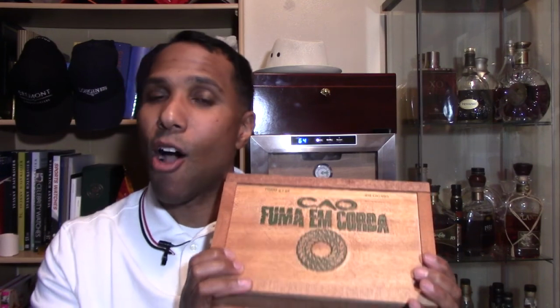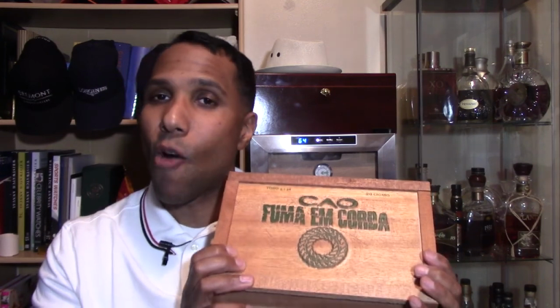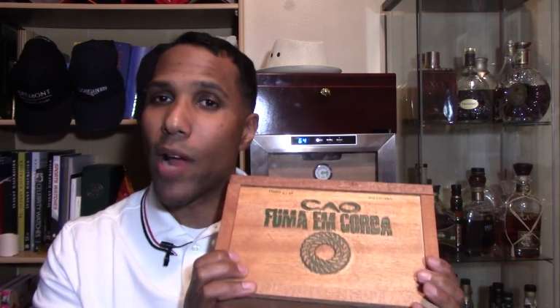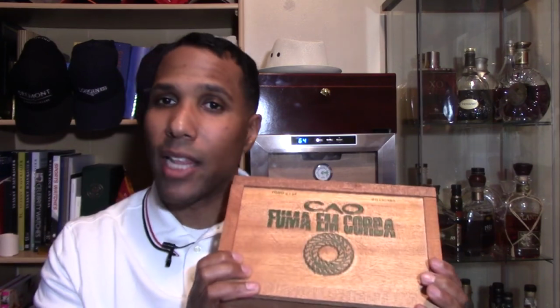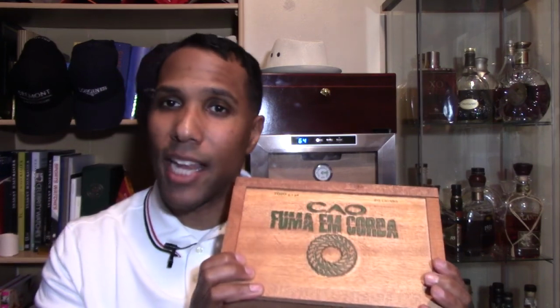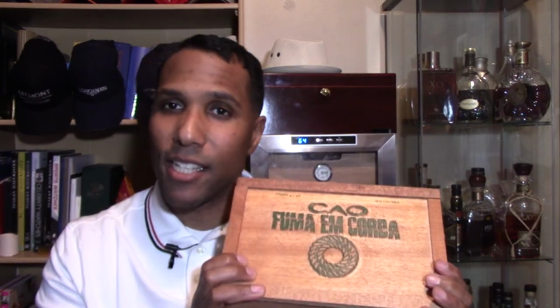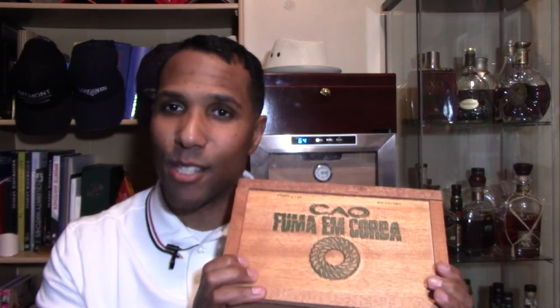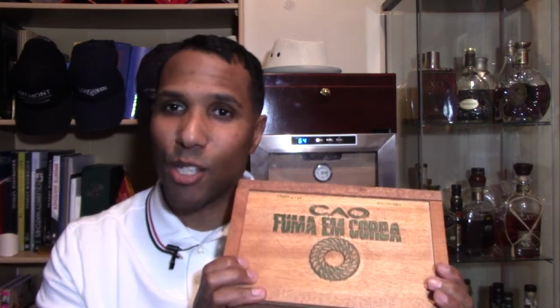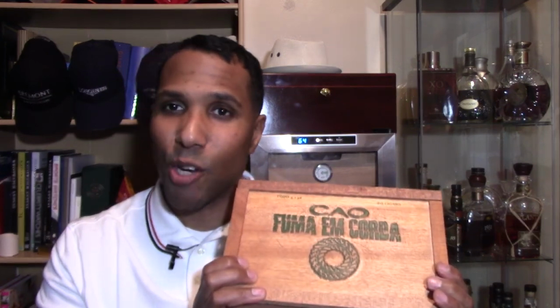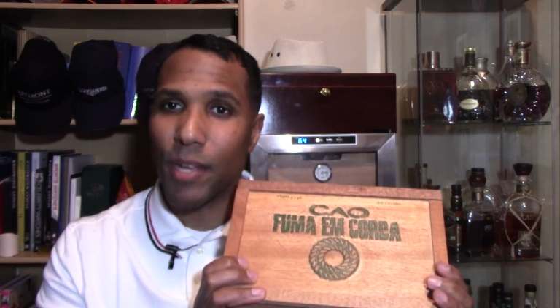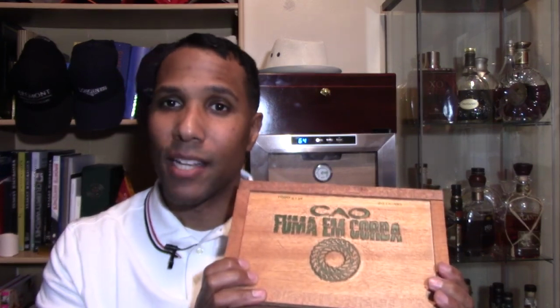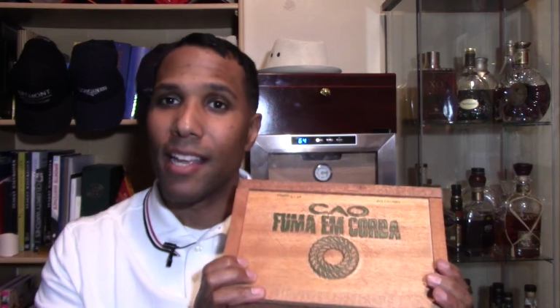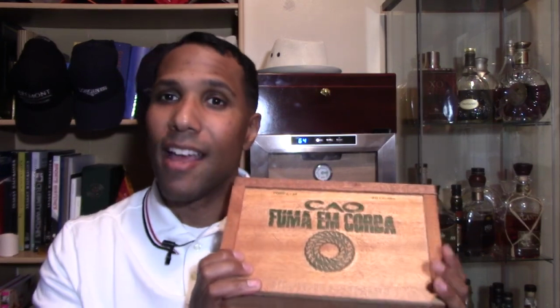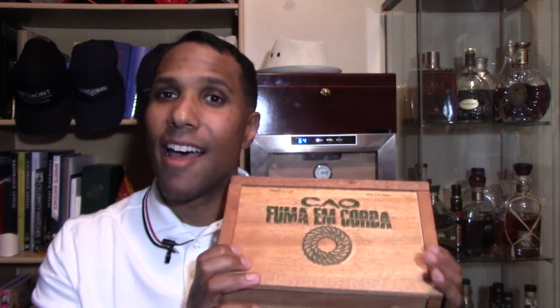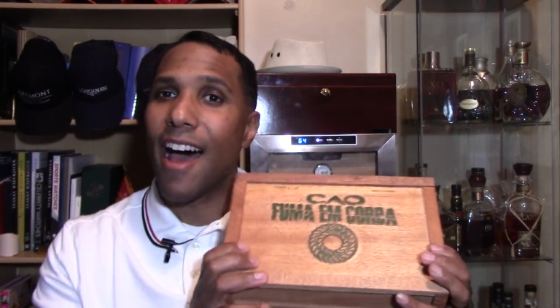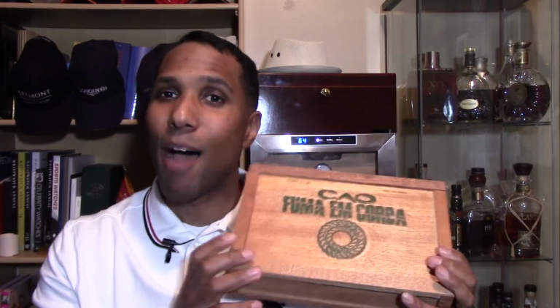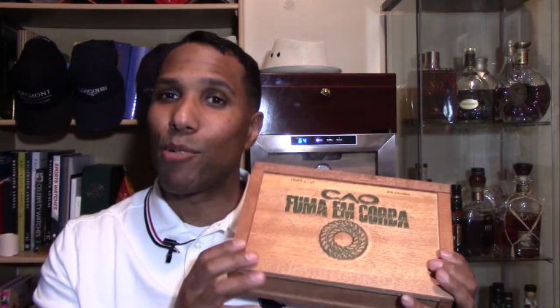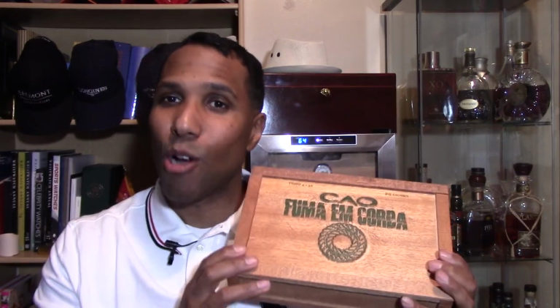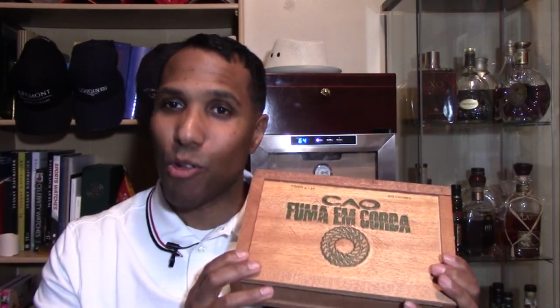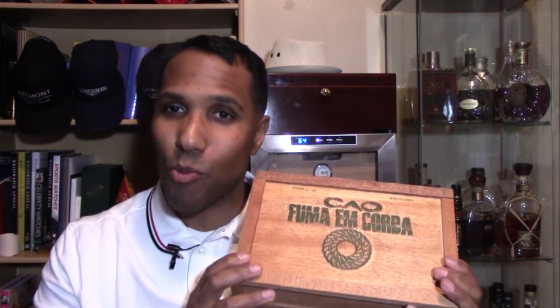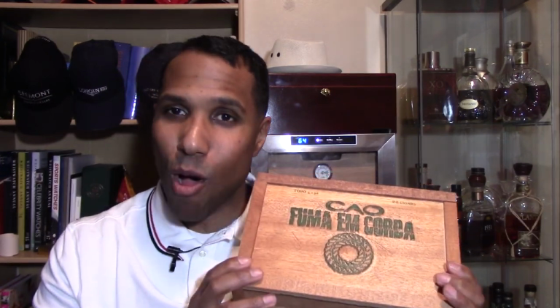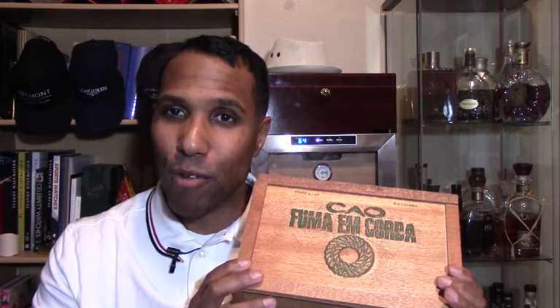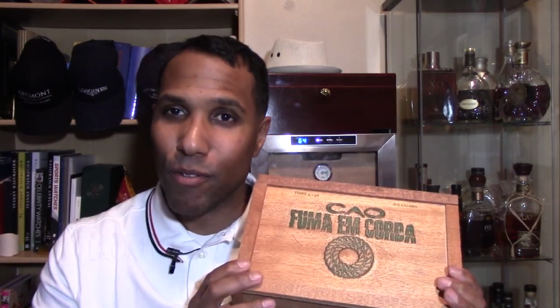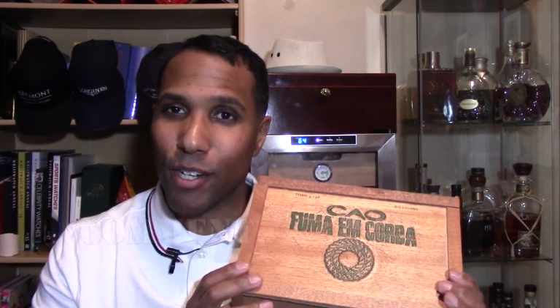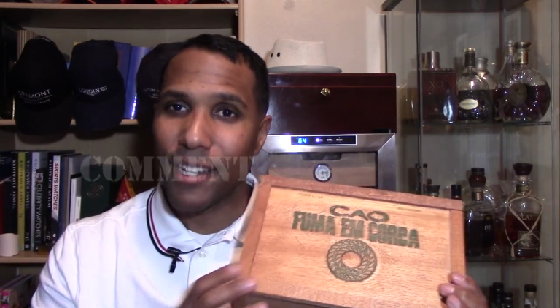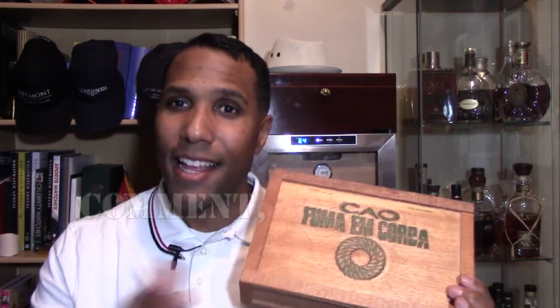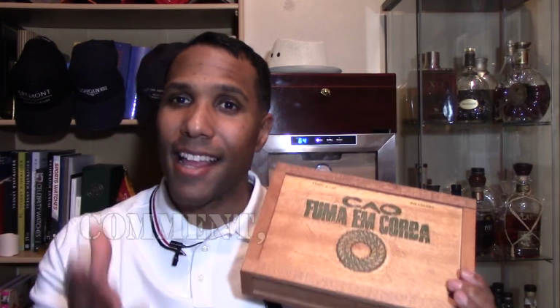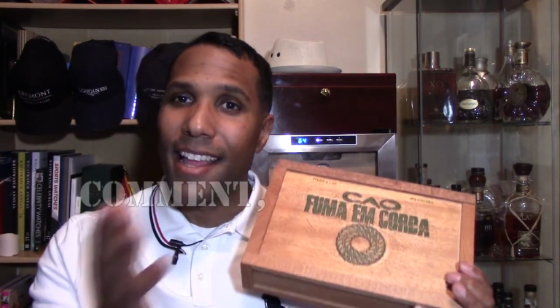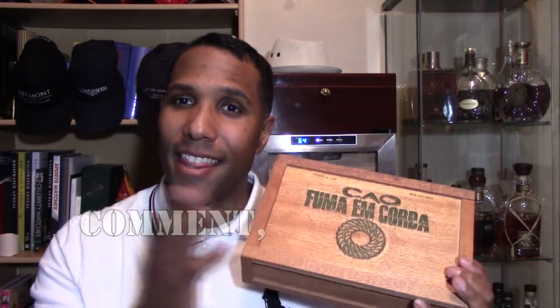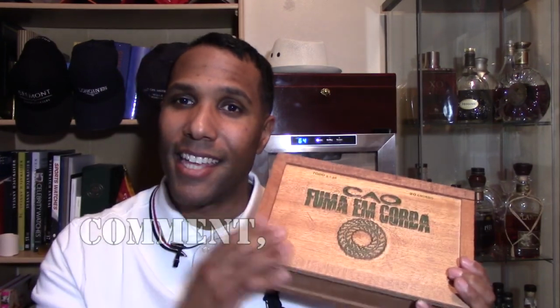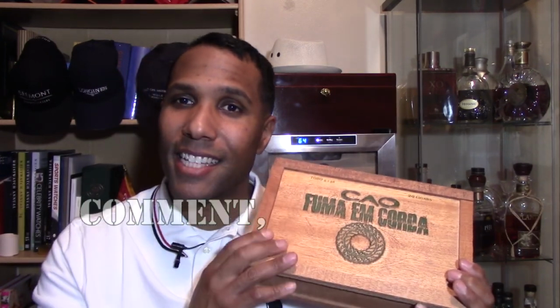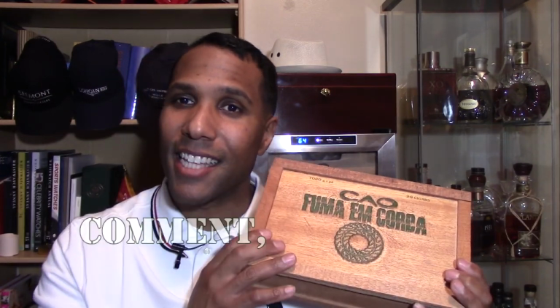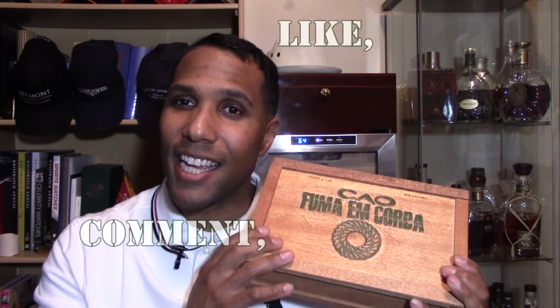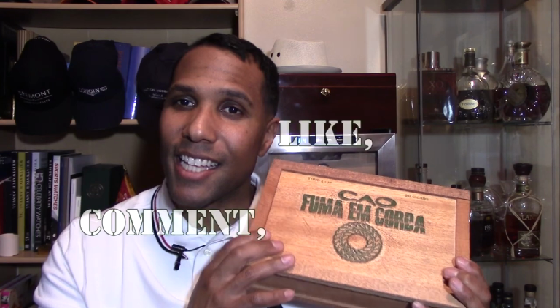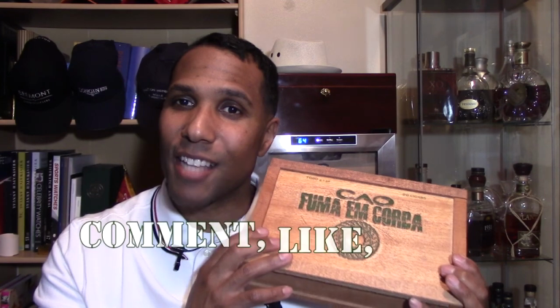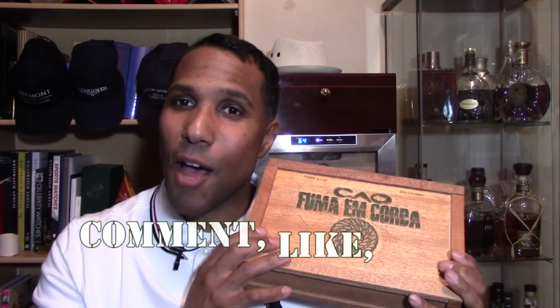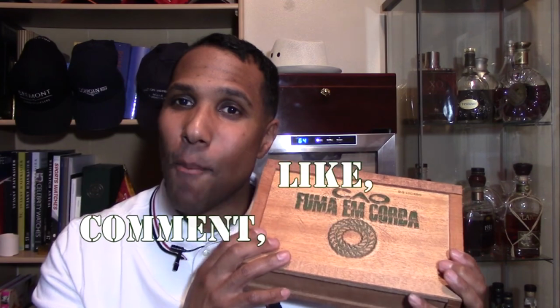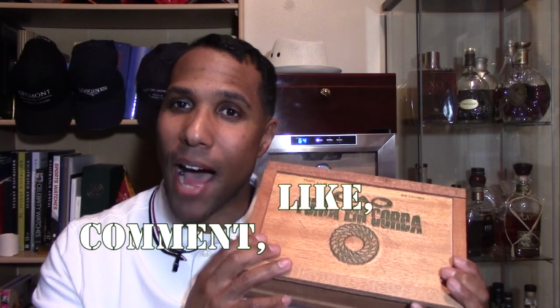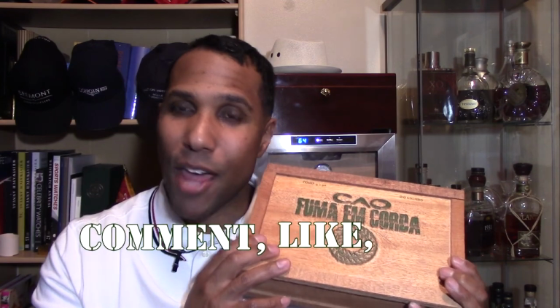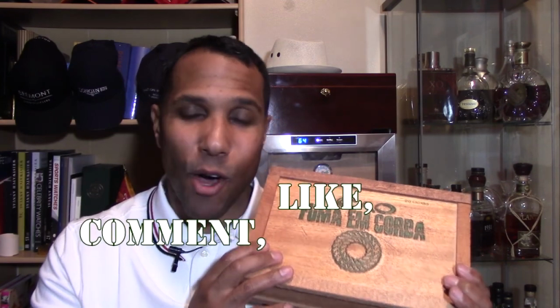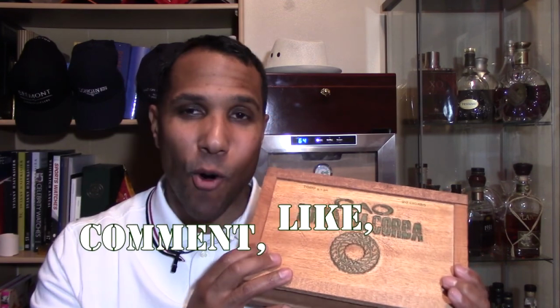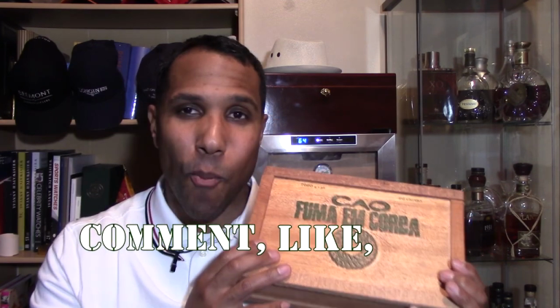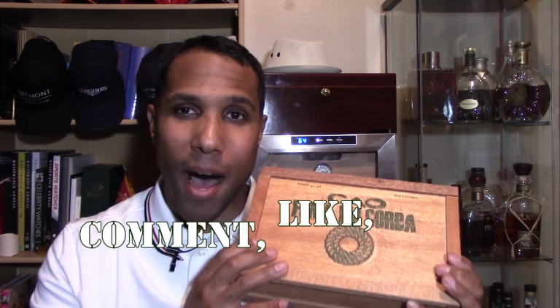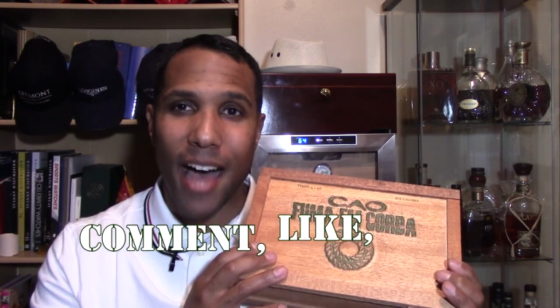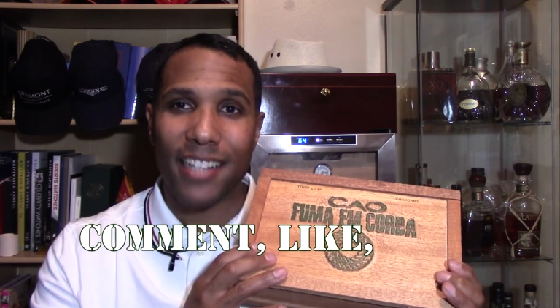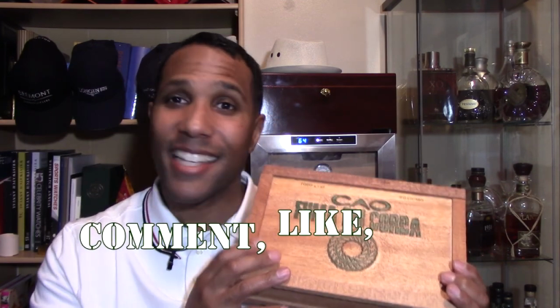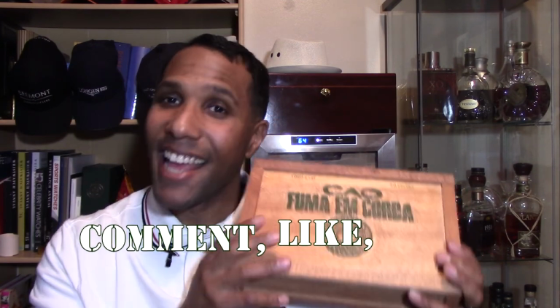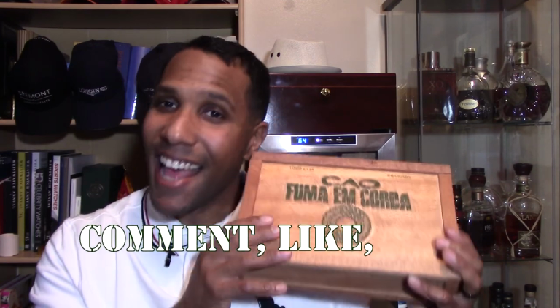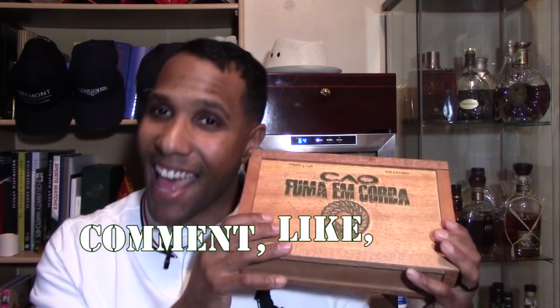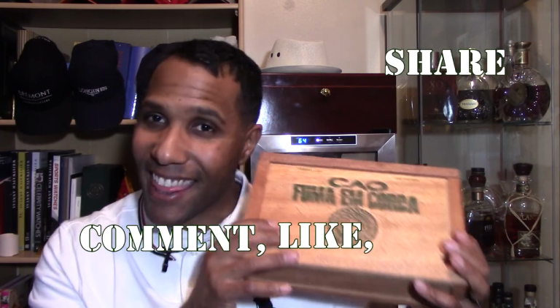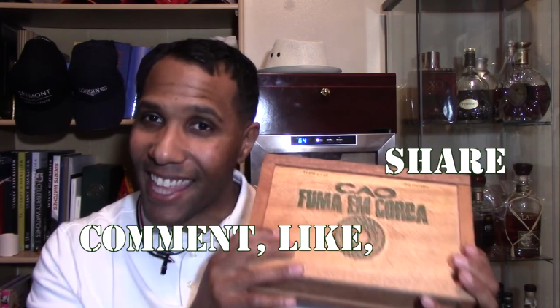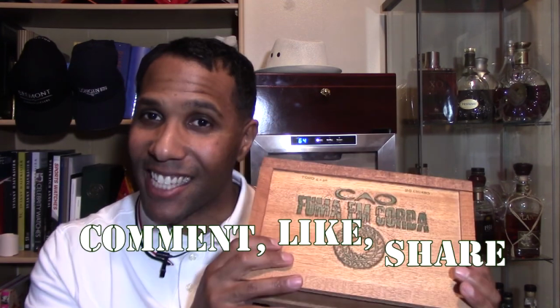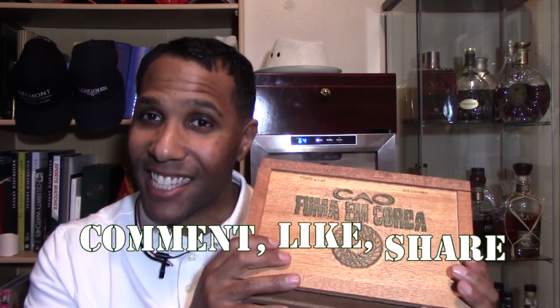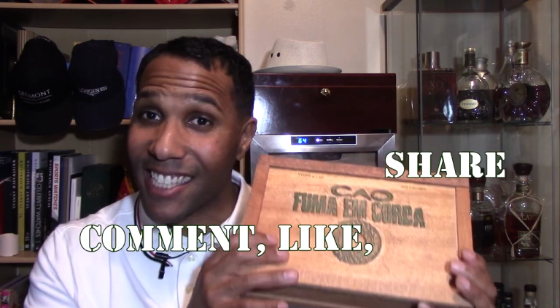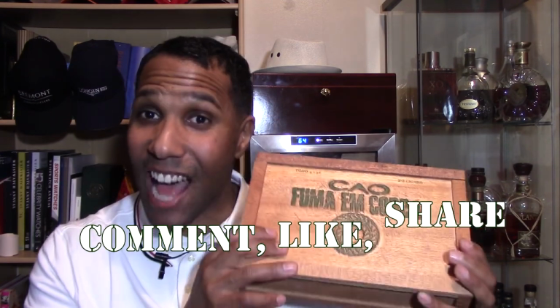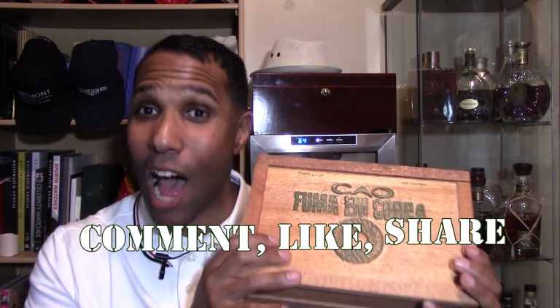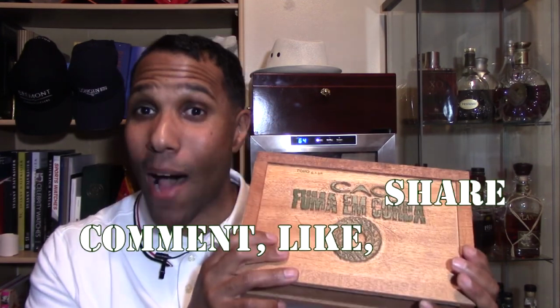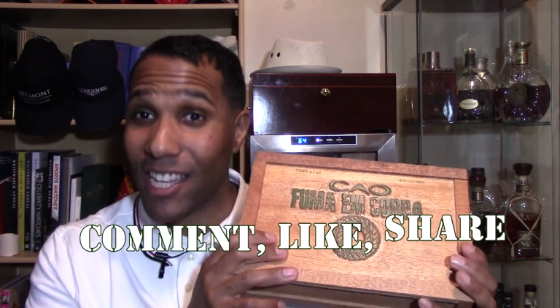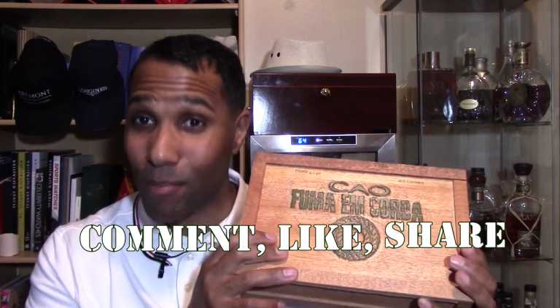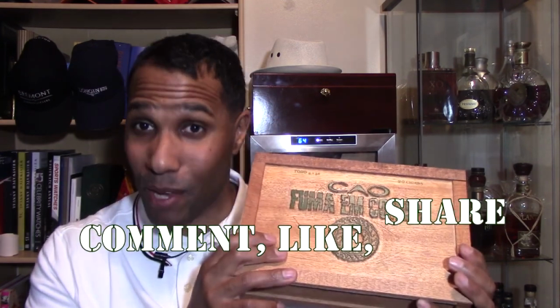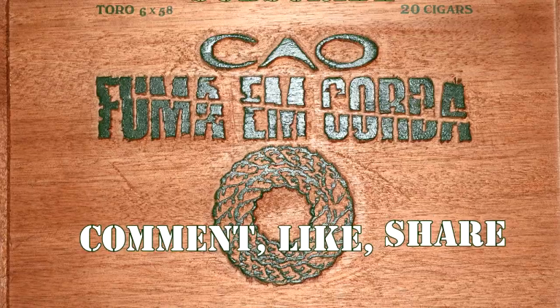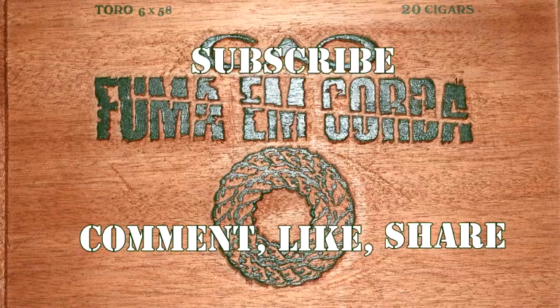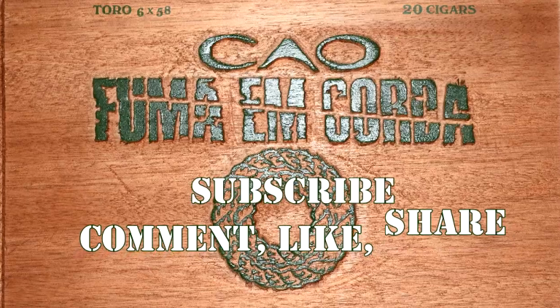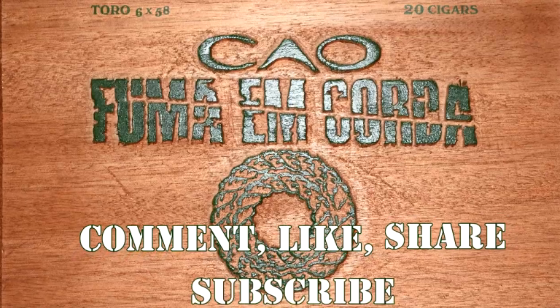All right, ladies and gentlemen, I'm Charles Wallingford. This is Buy the Whole Box, and this is how I spent my money.